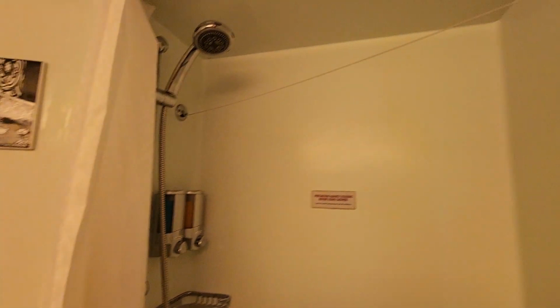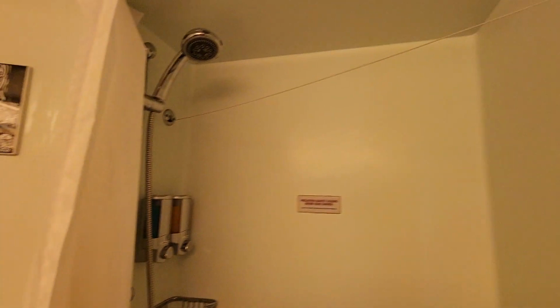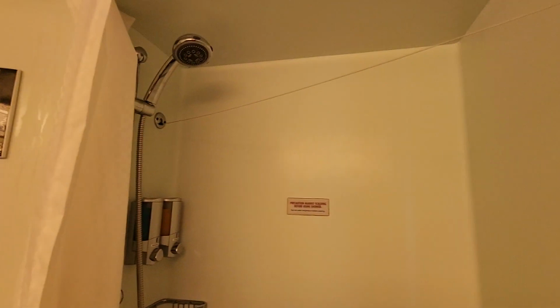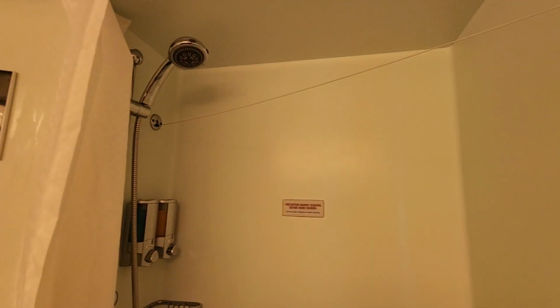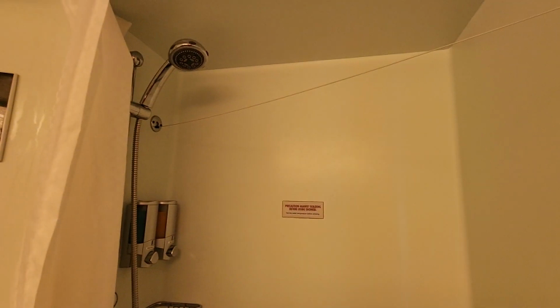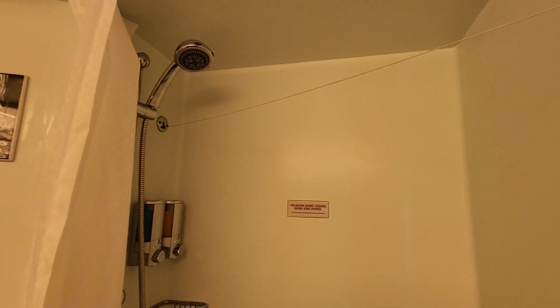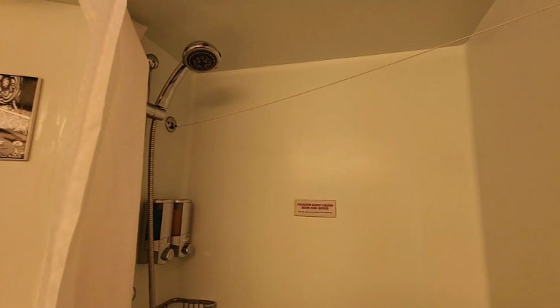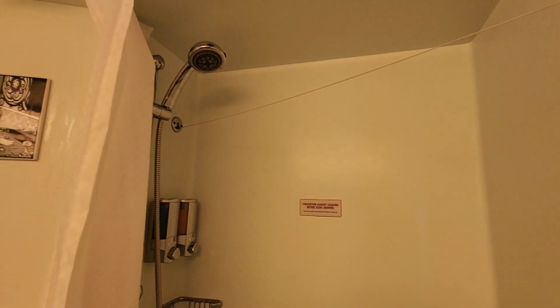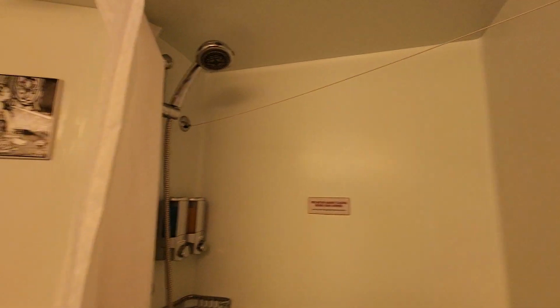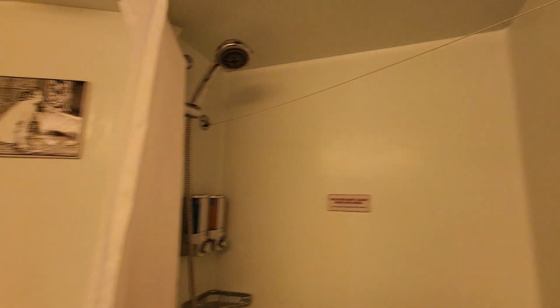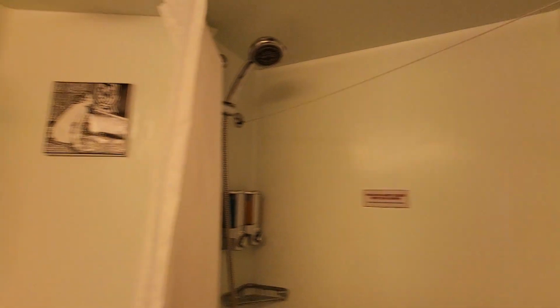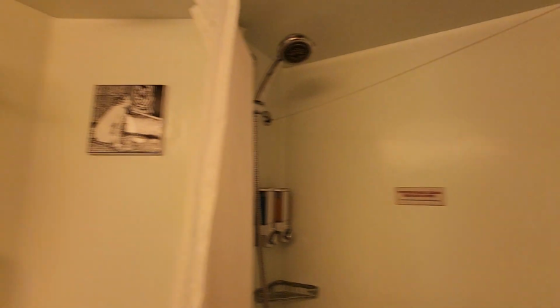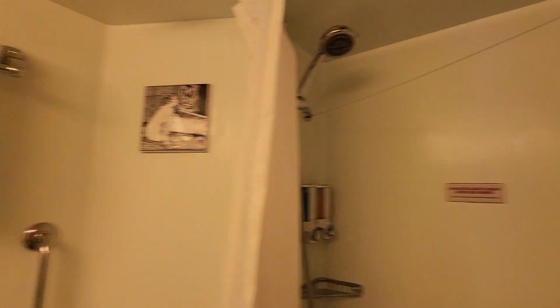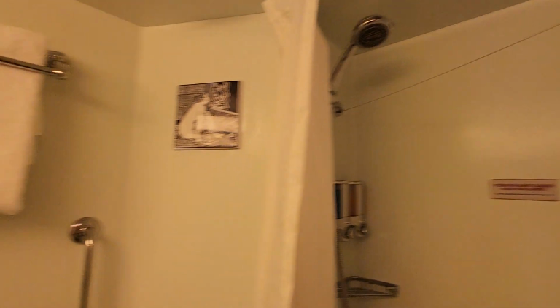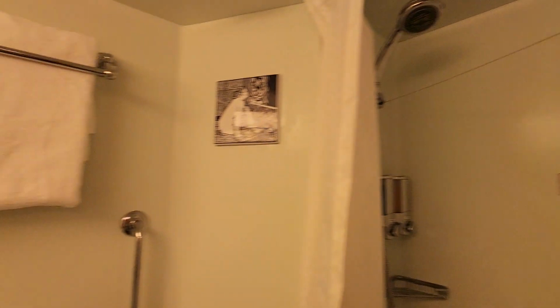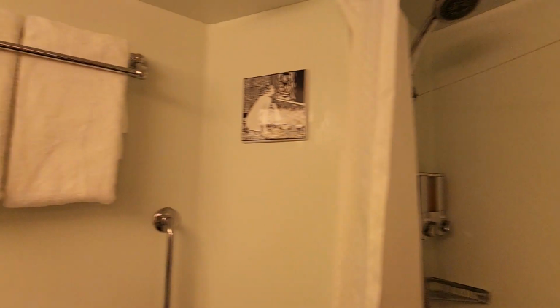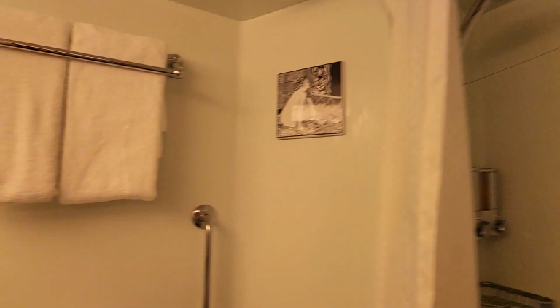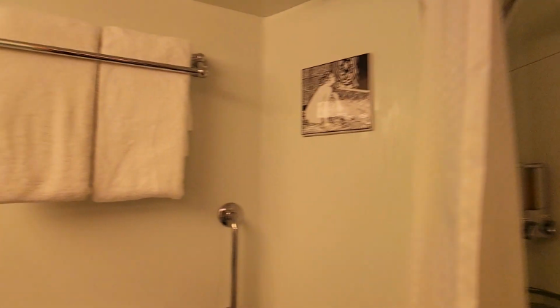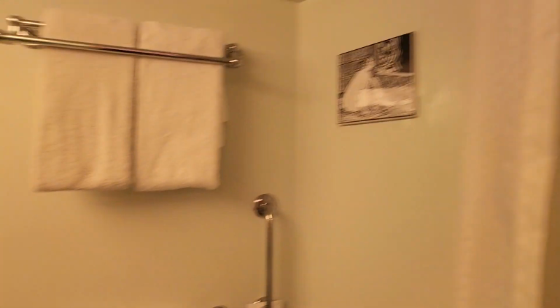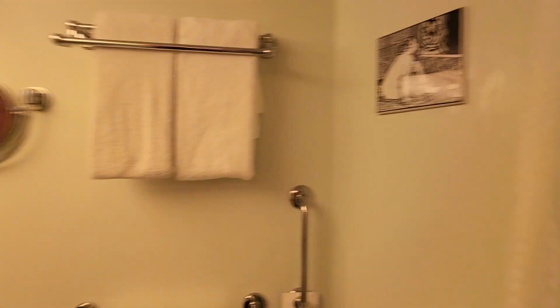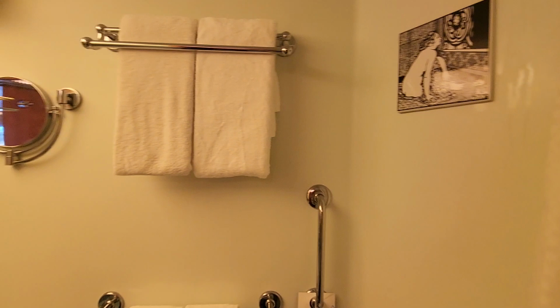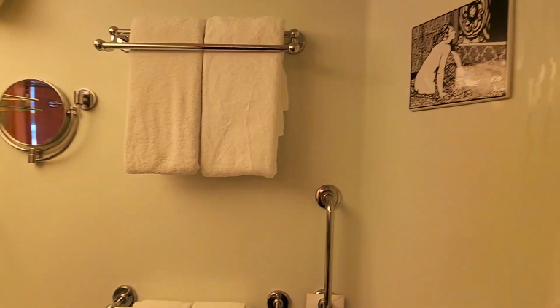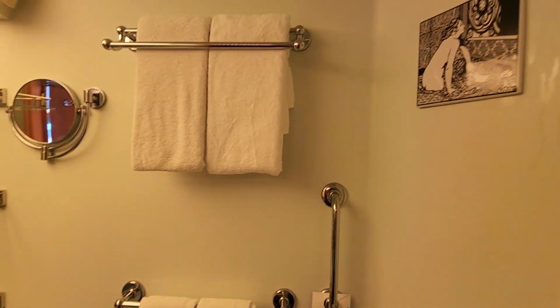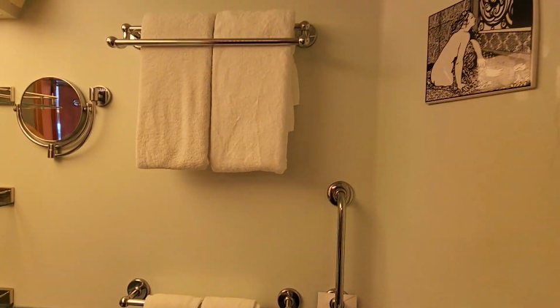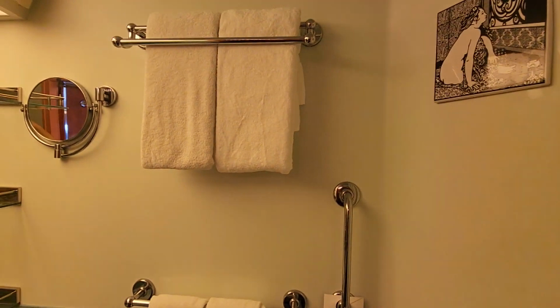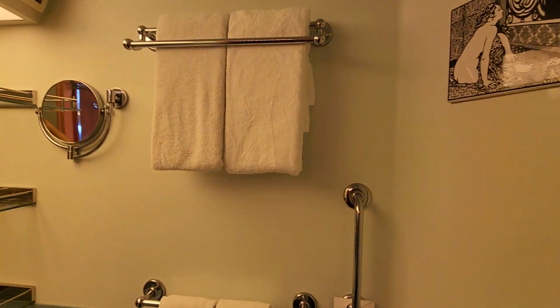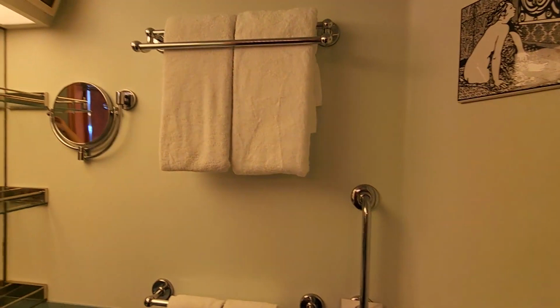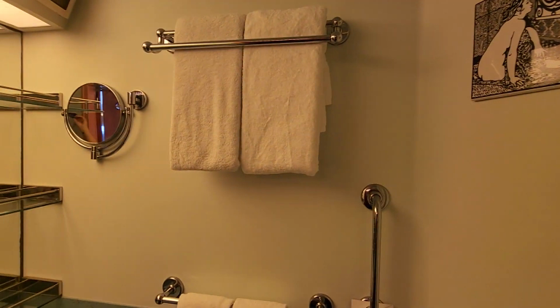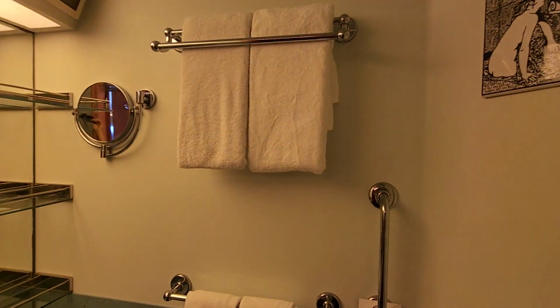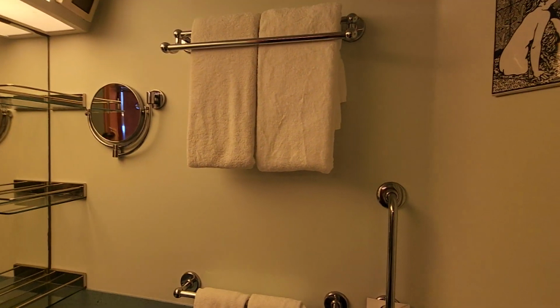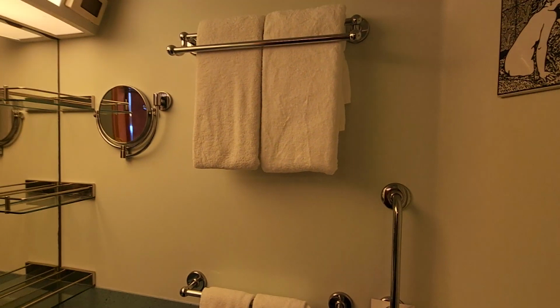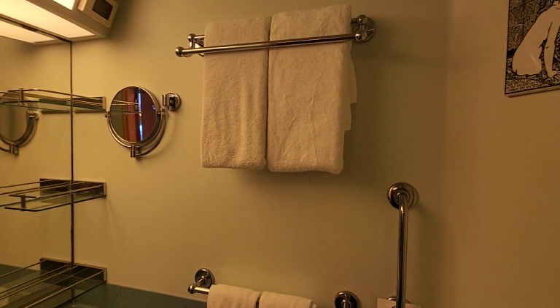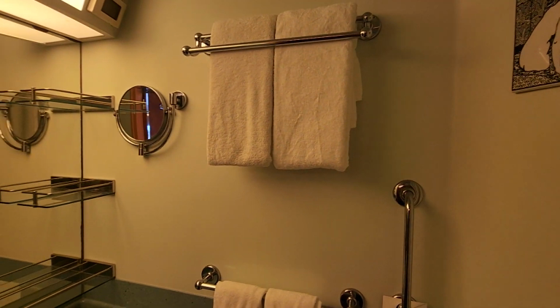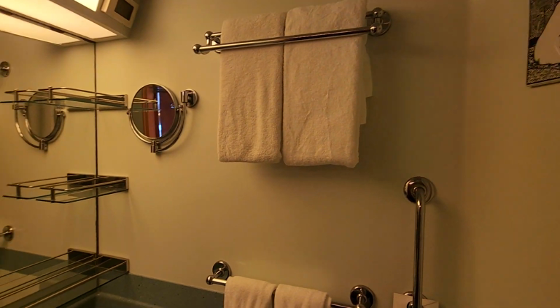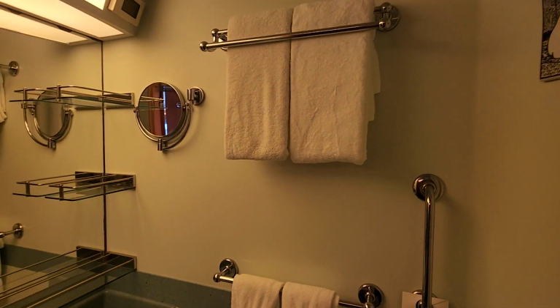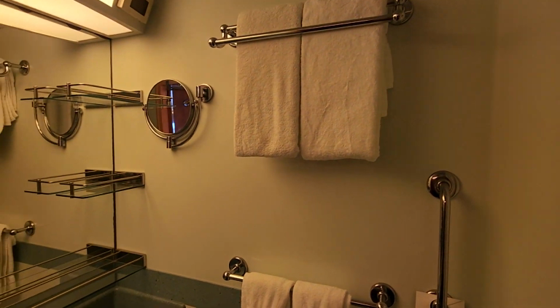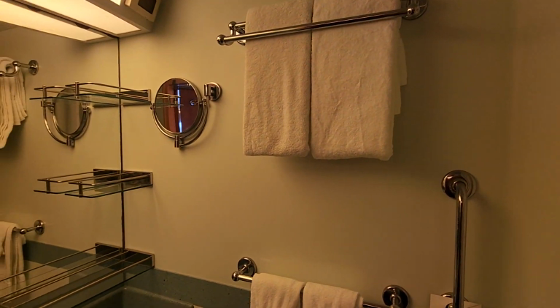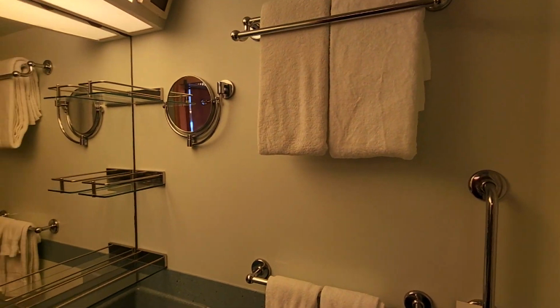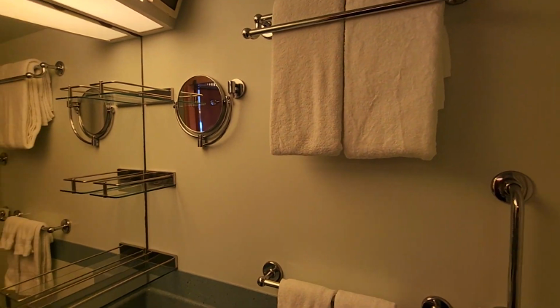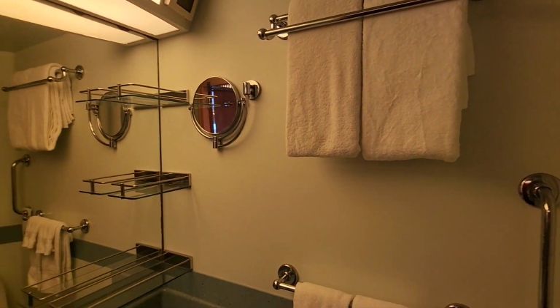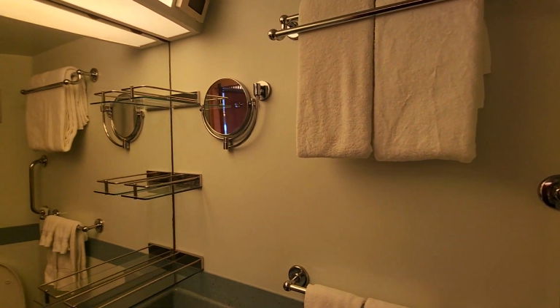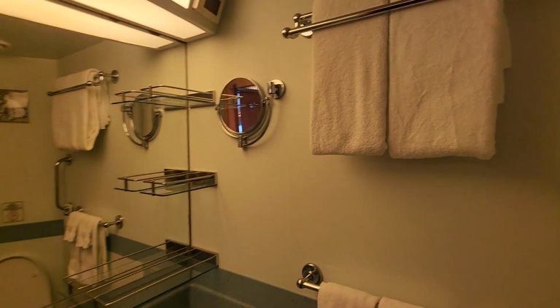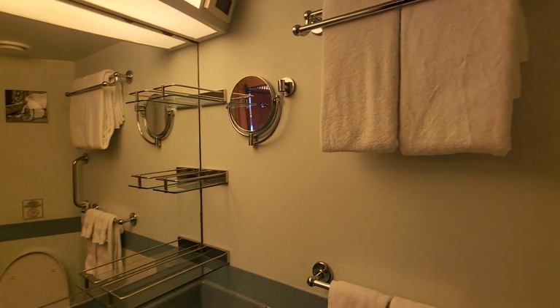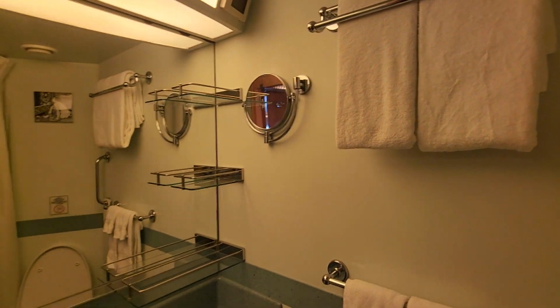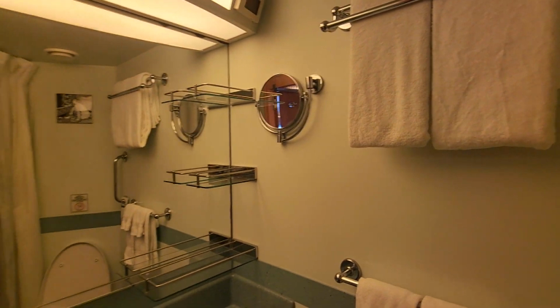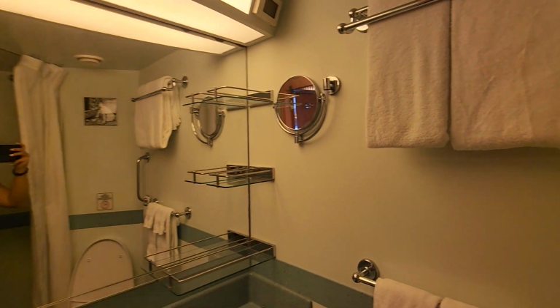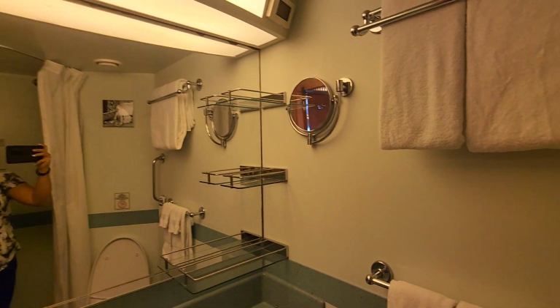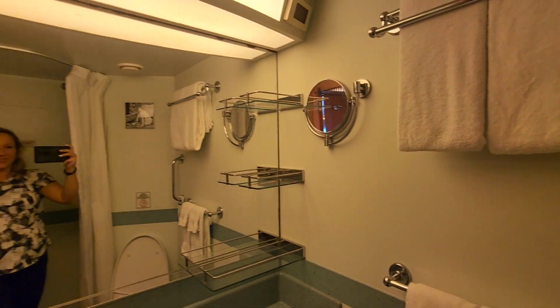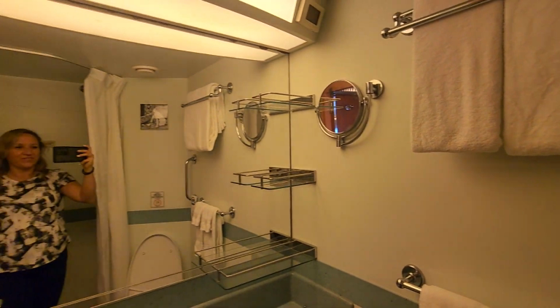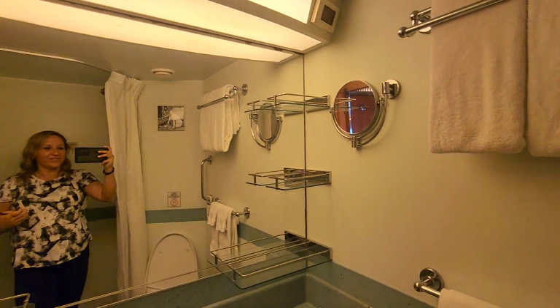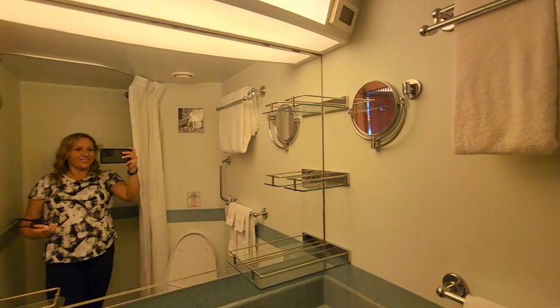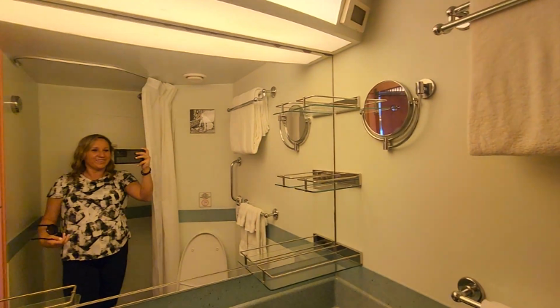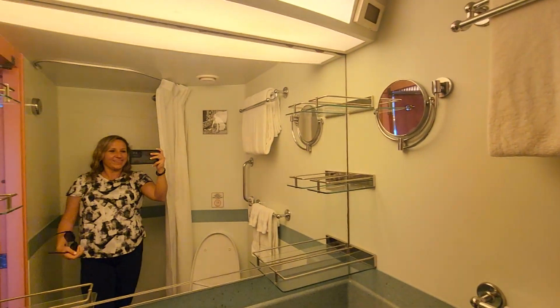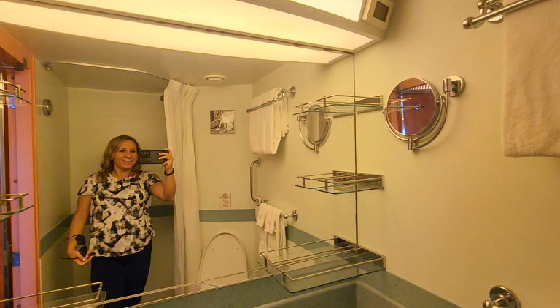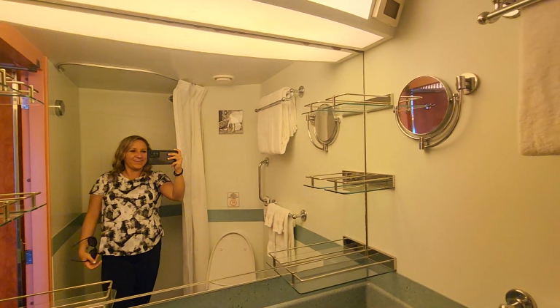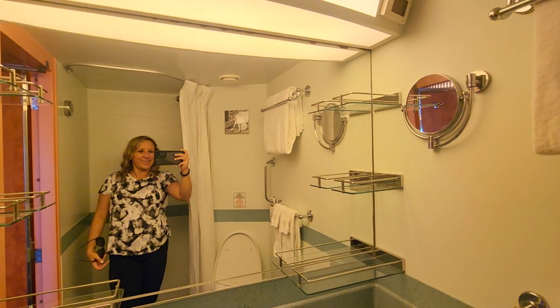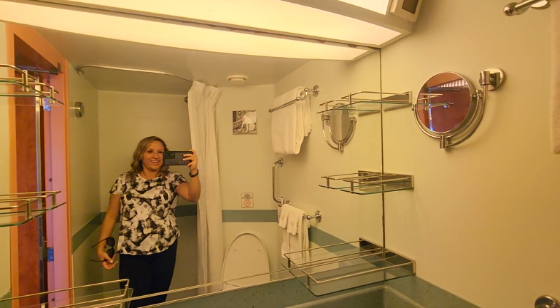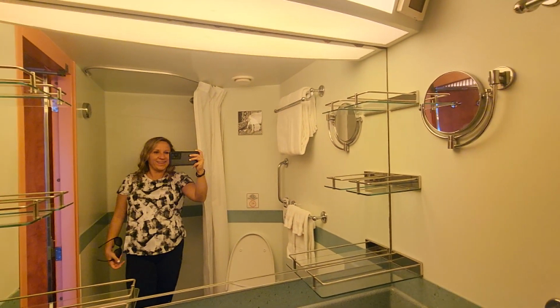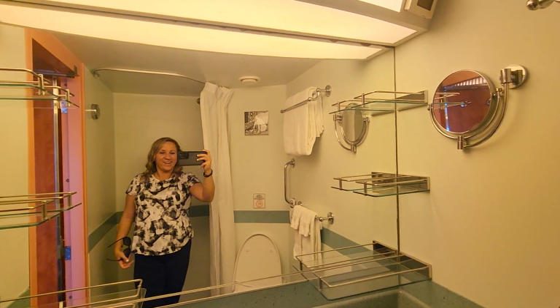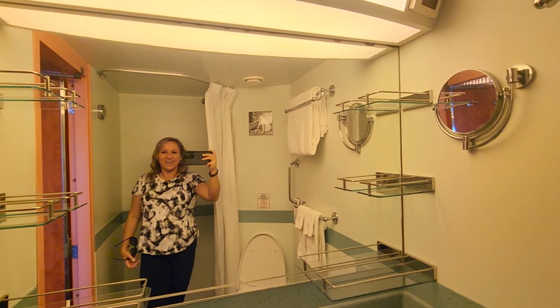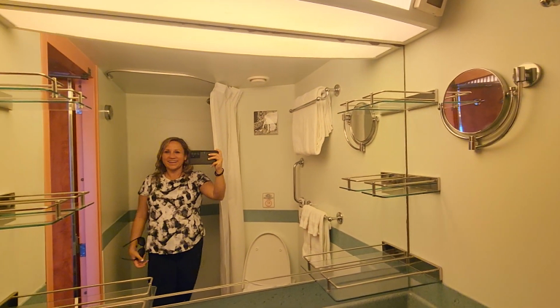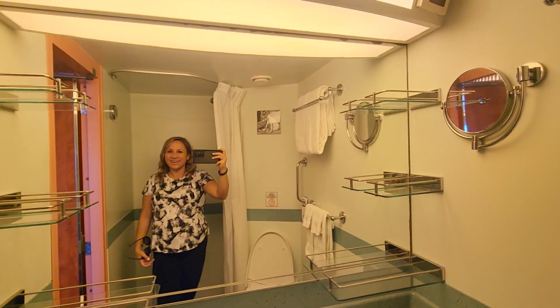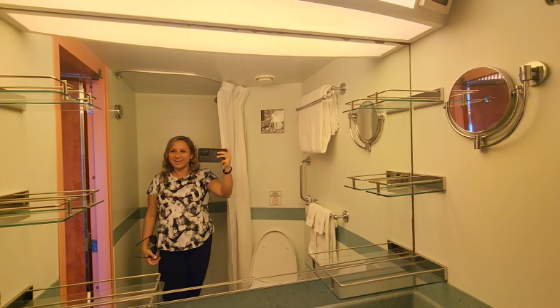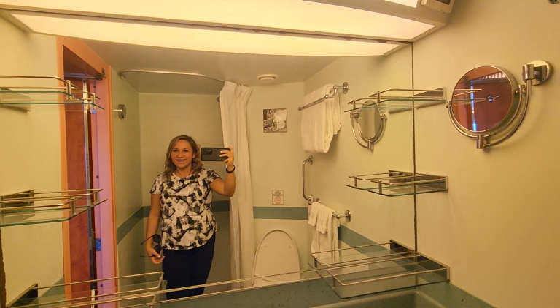This is the bathroom, which is pretty standard — a stand-up shower, and everything else you would expect to find in a bathroom.